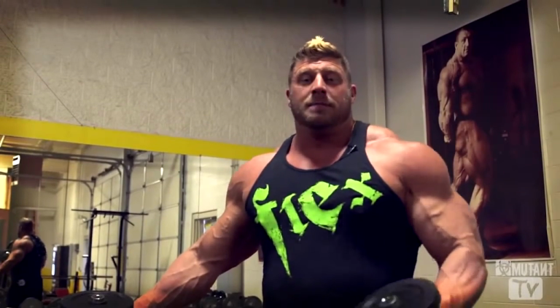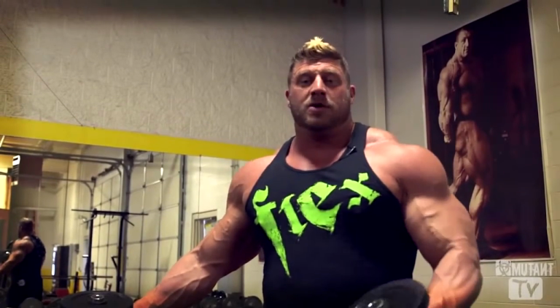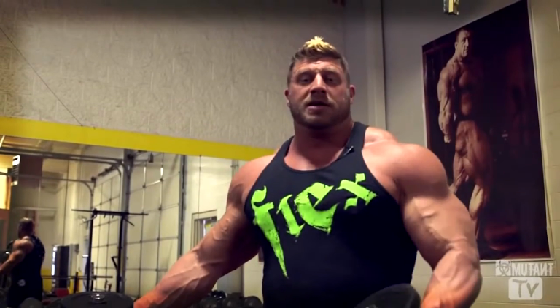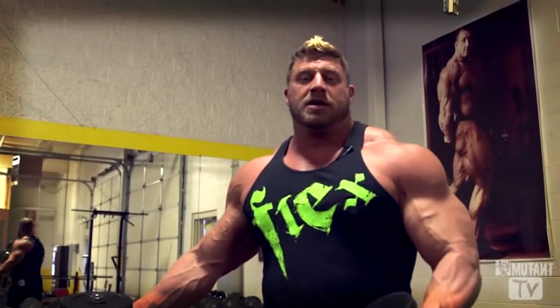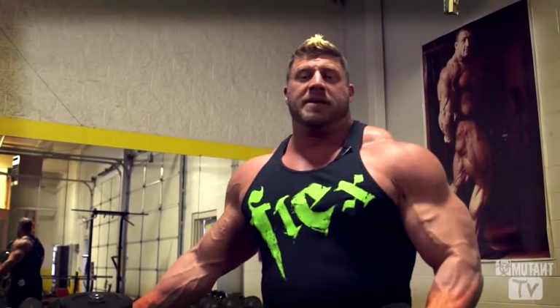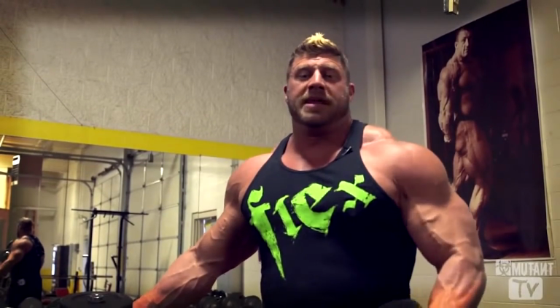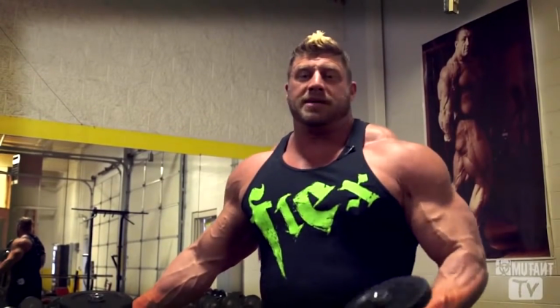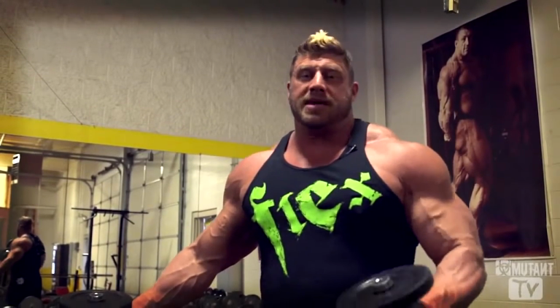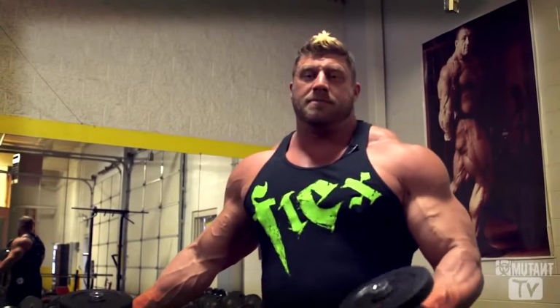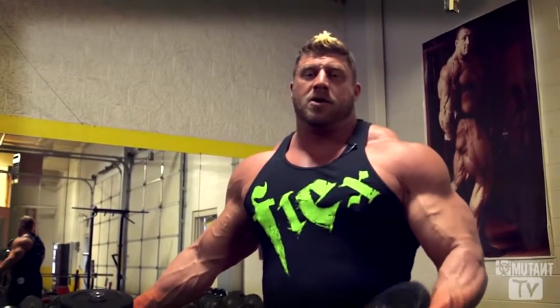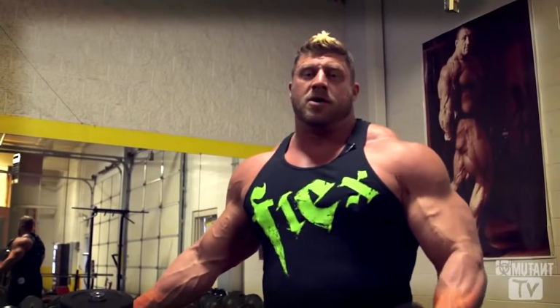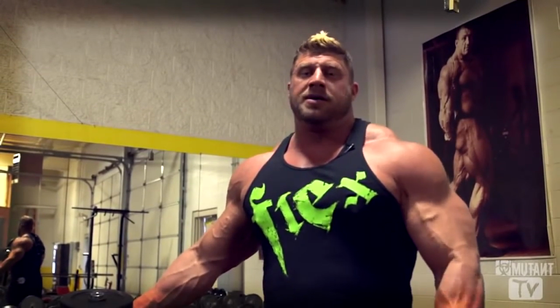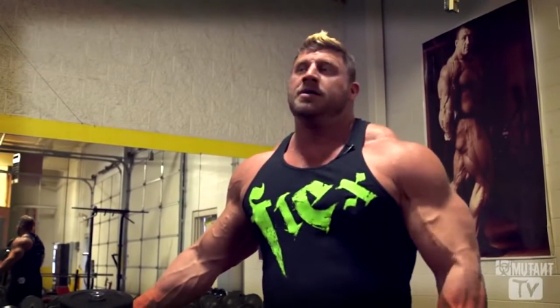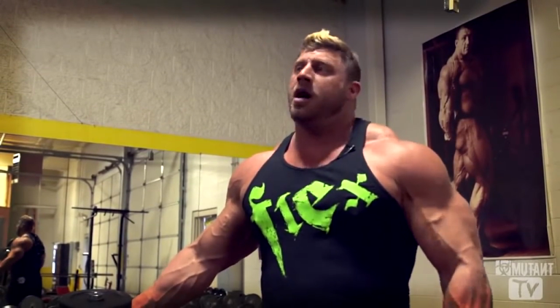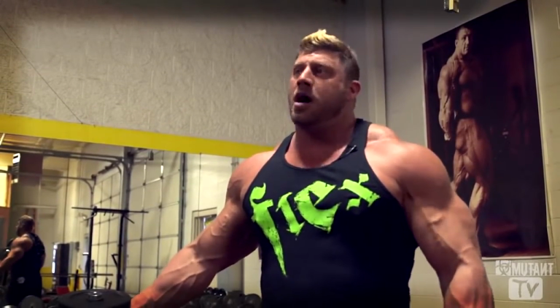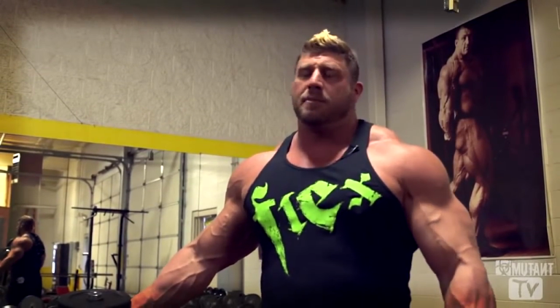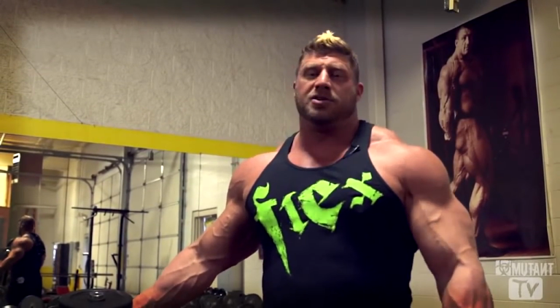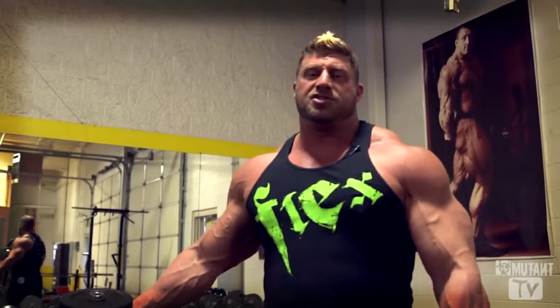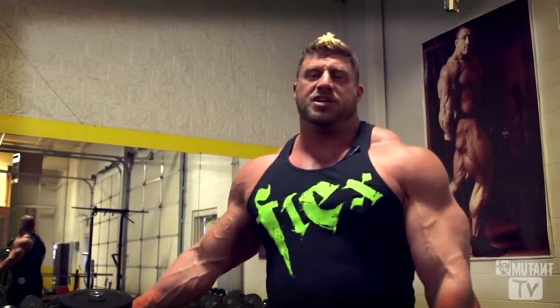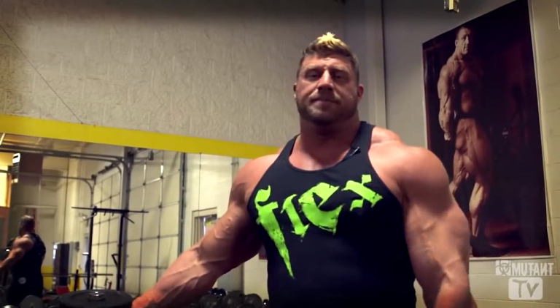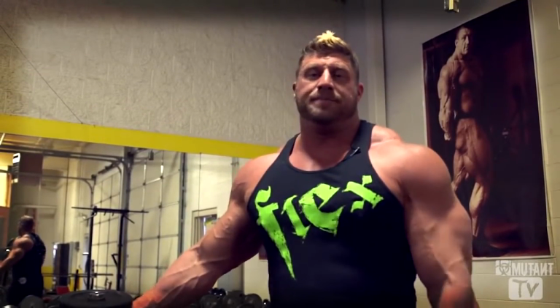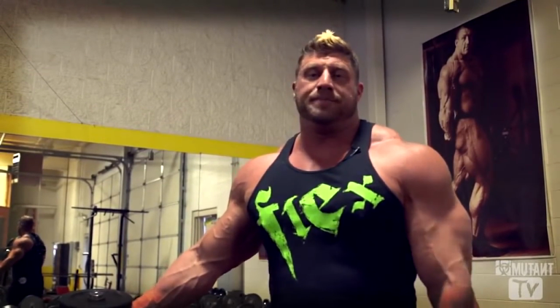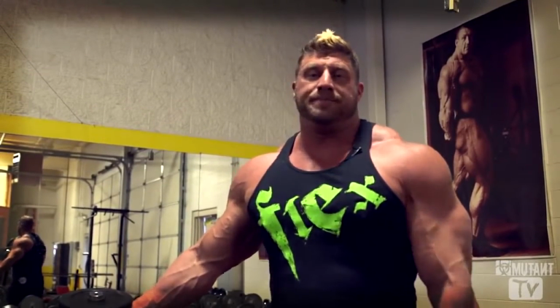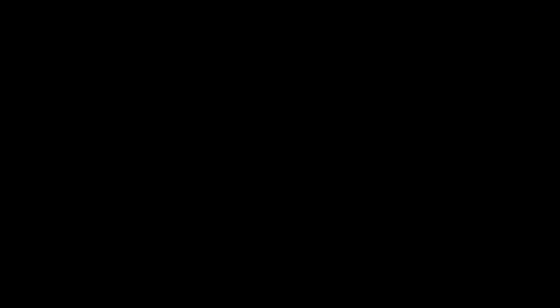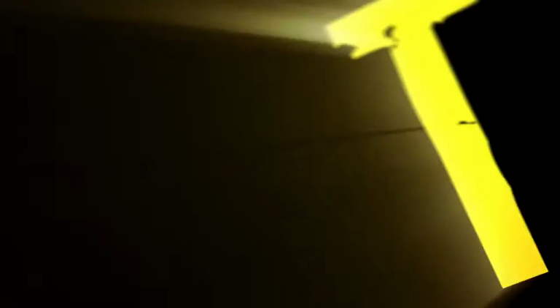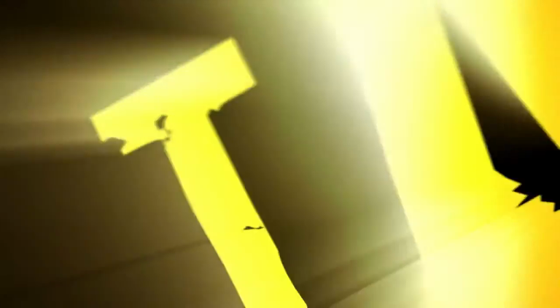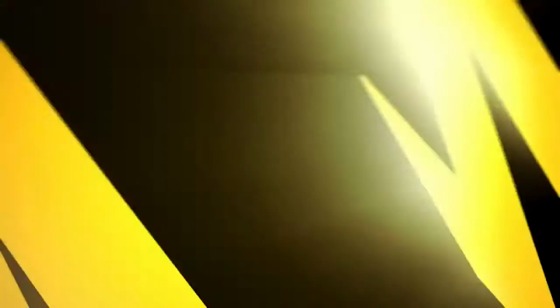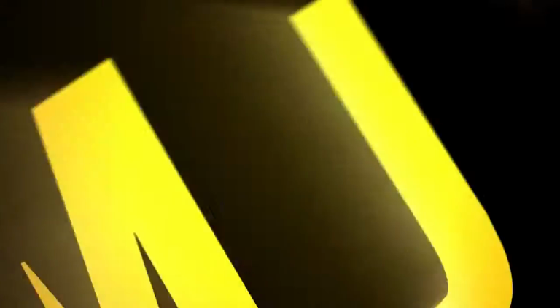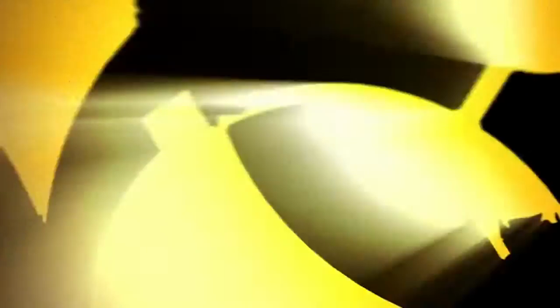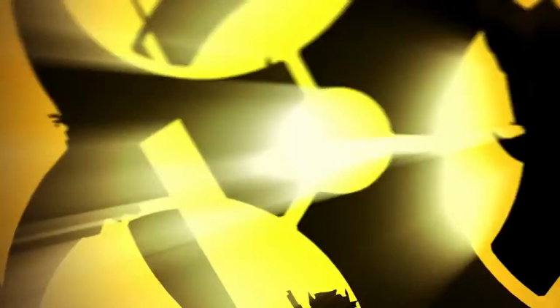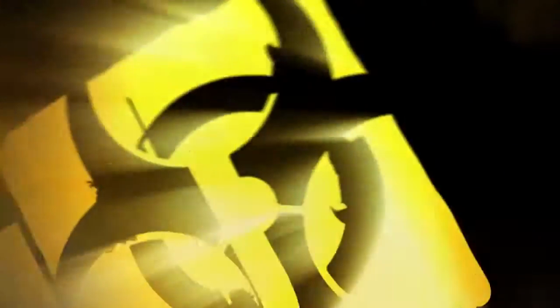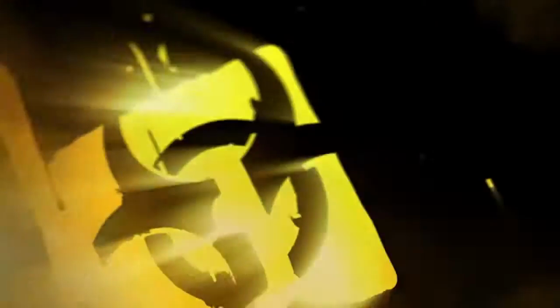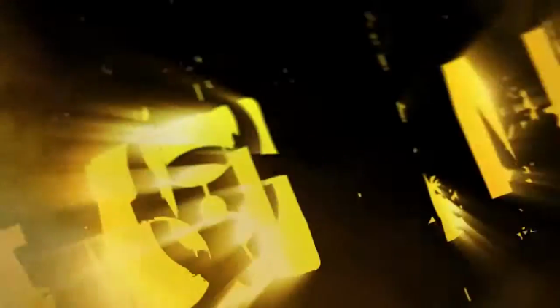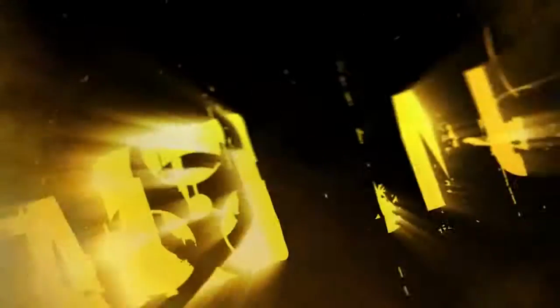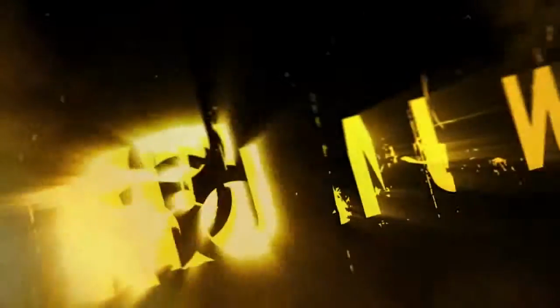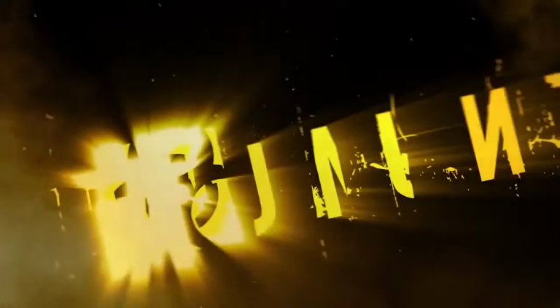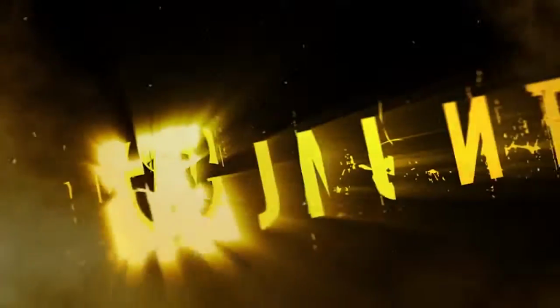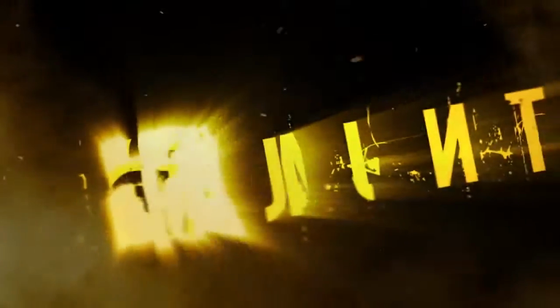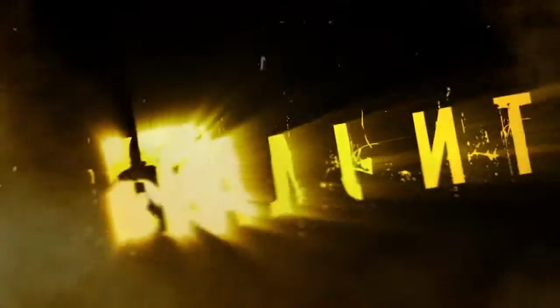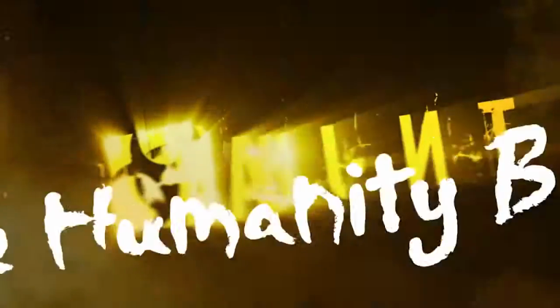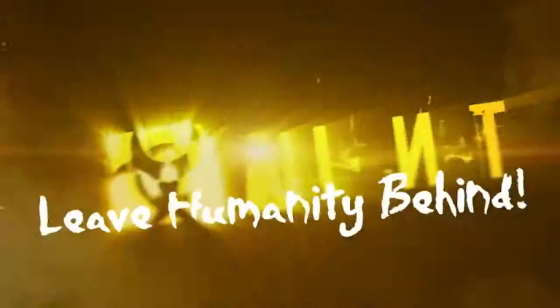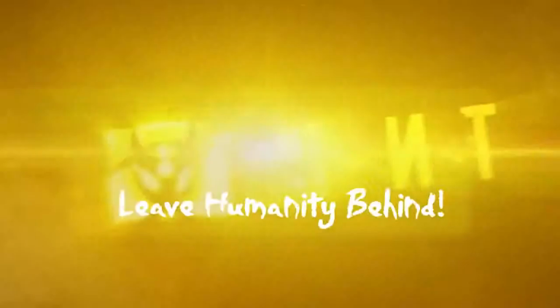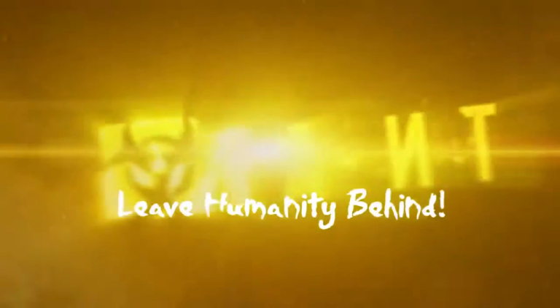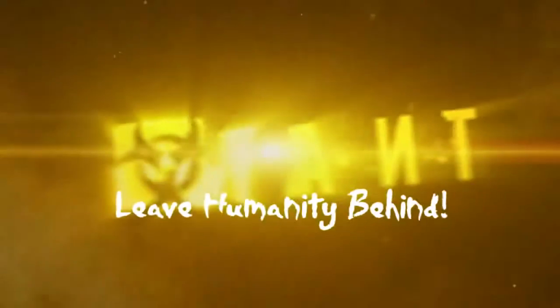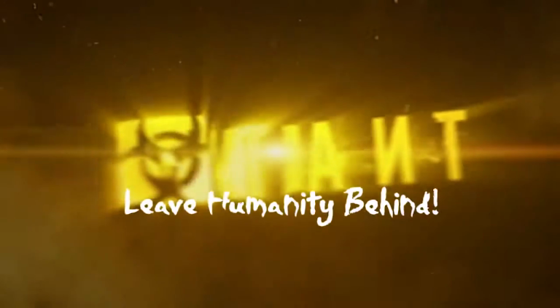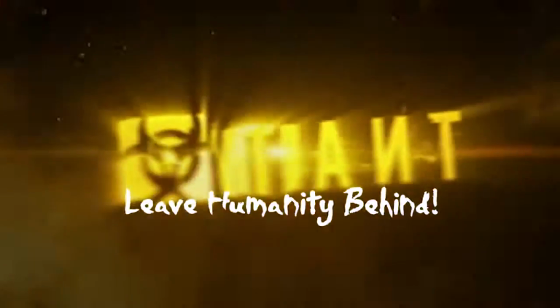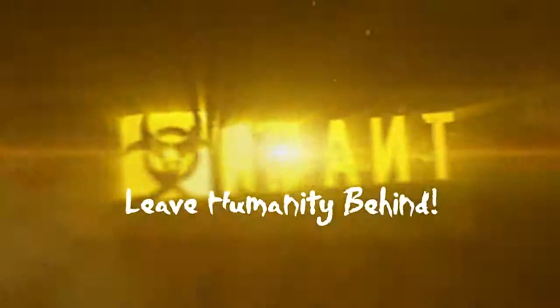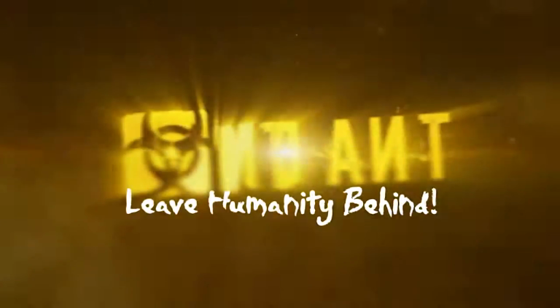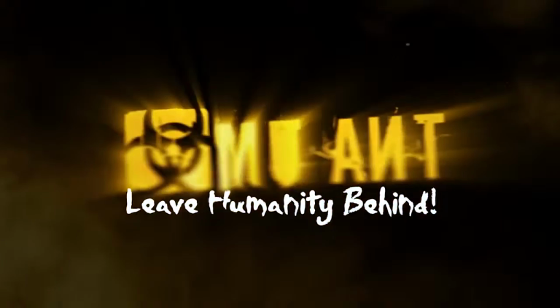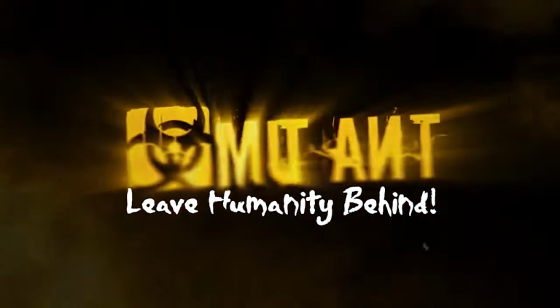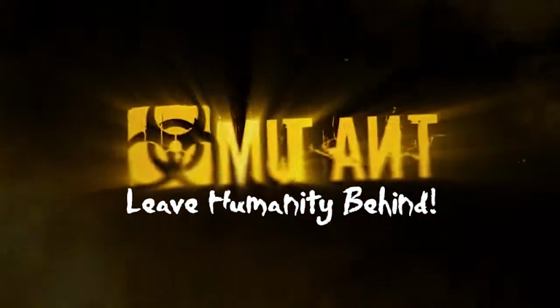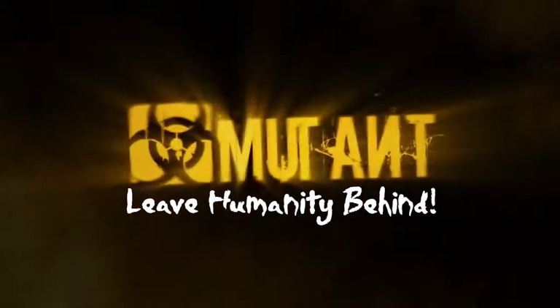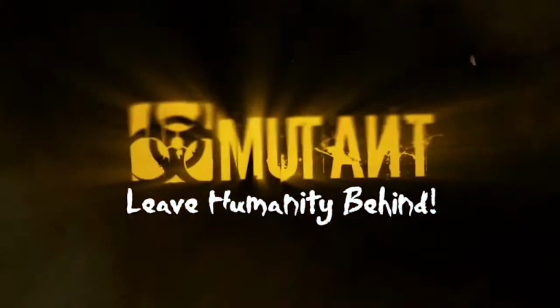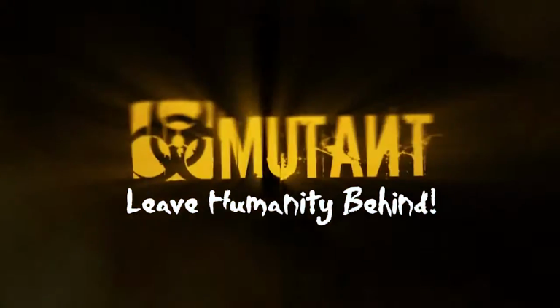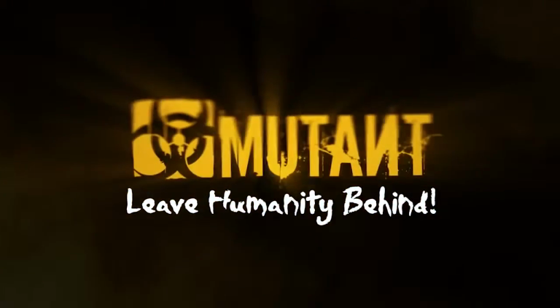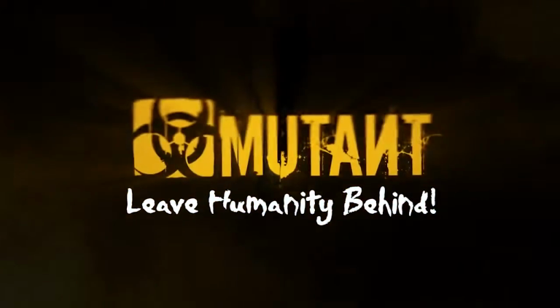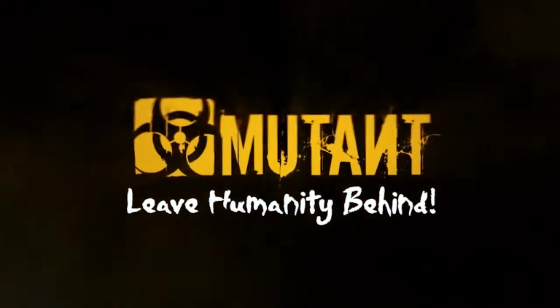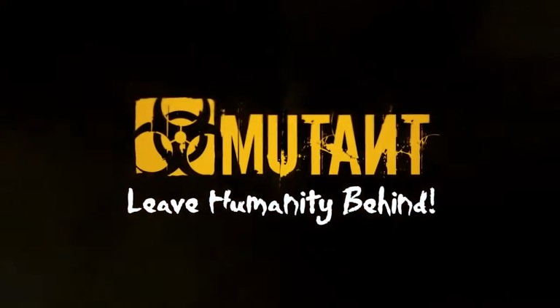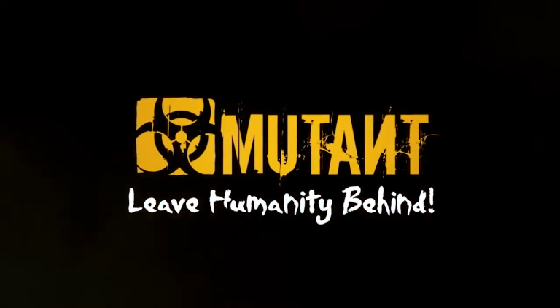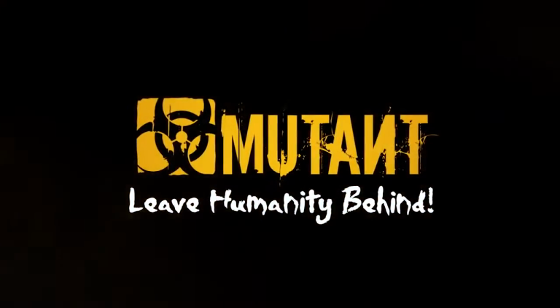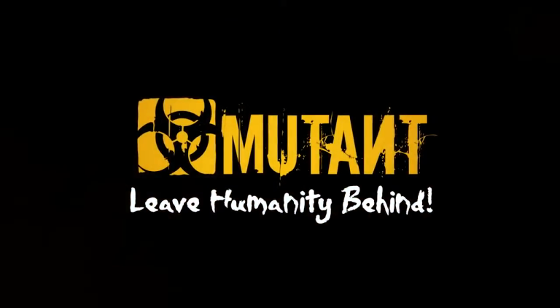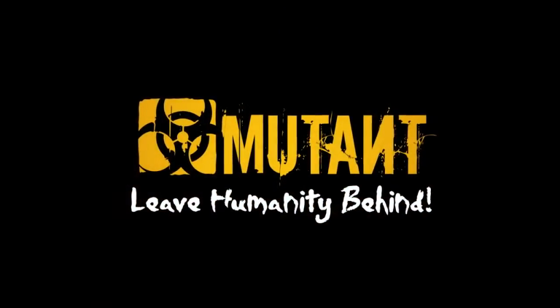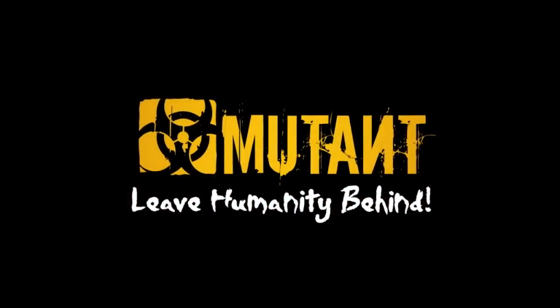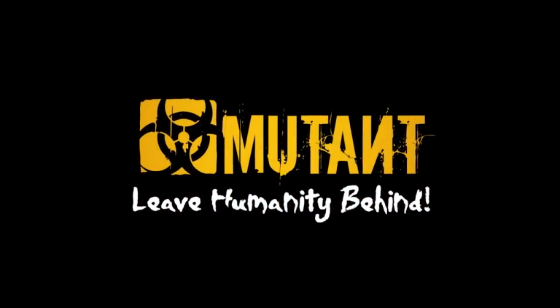Mutant in a Minute. Gabe Moen, Arm Burst Gym.